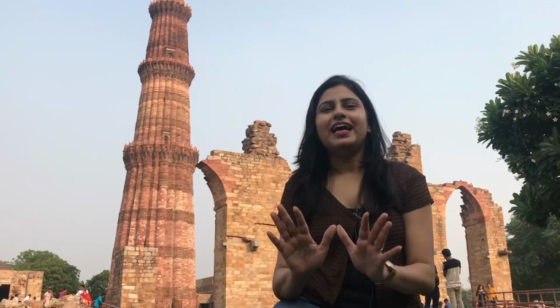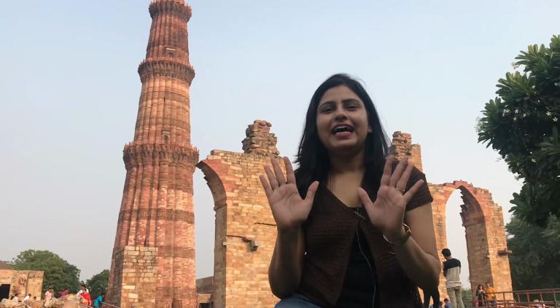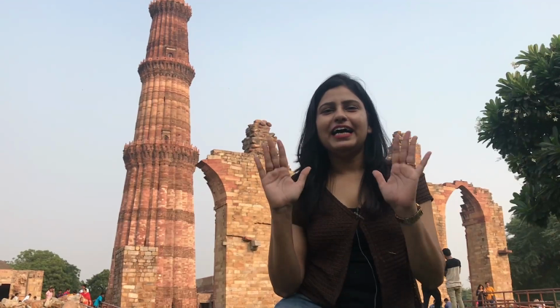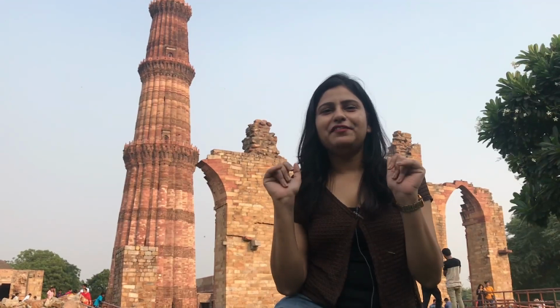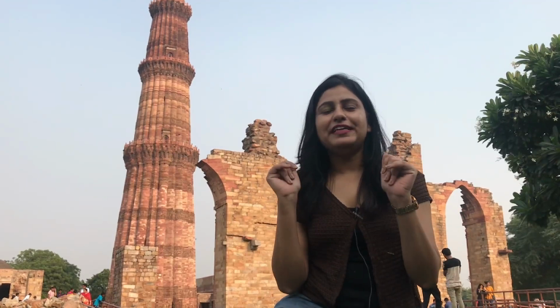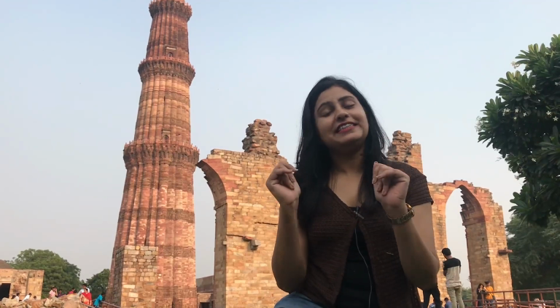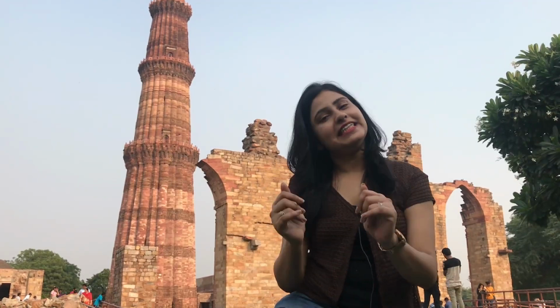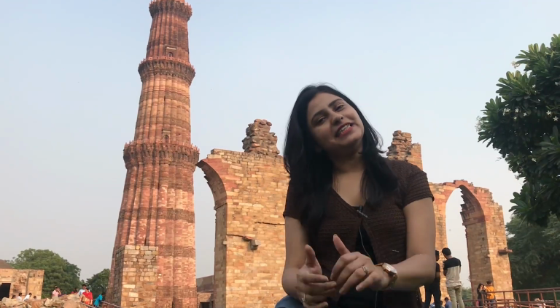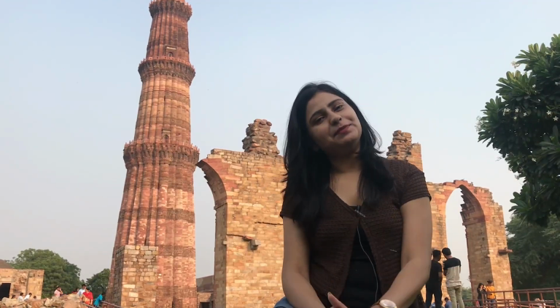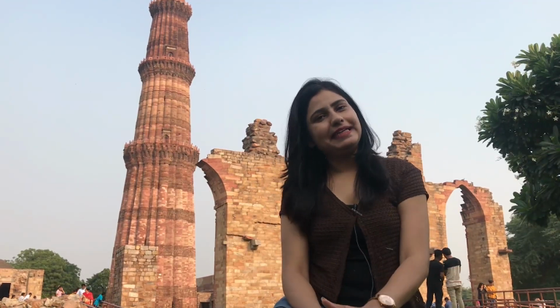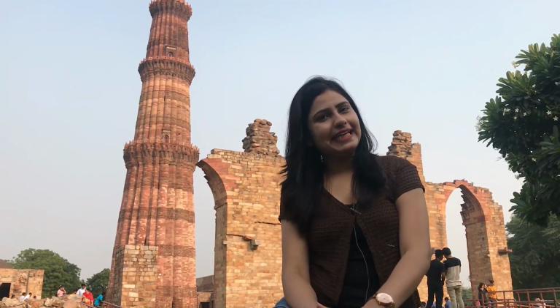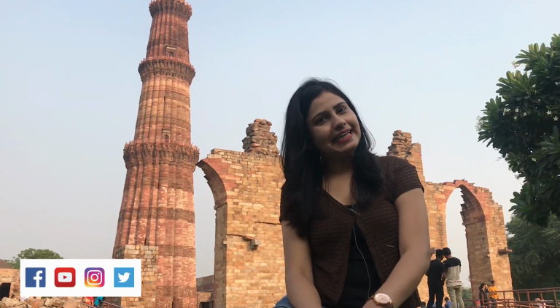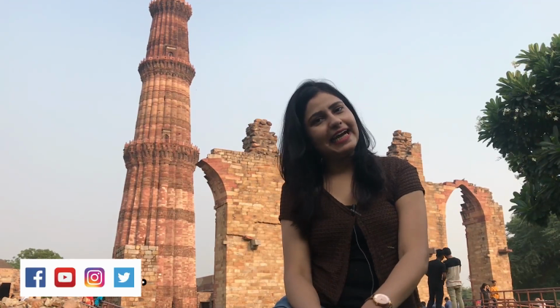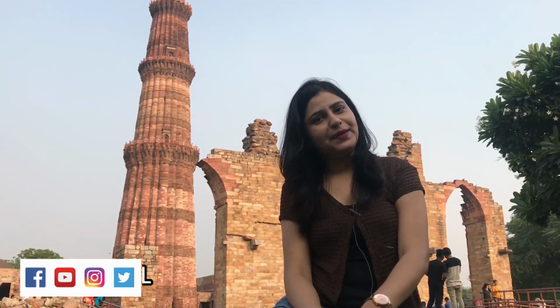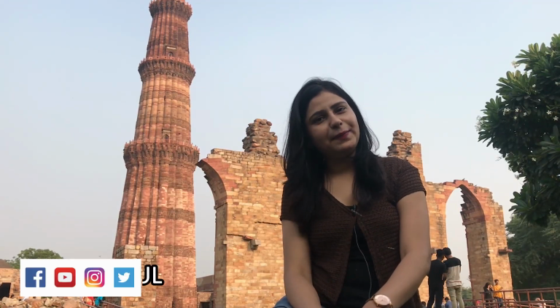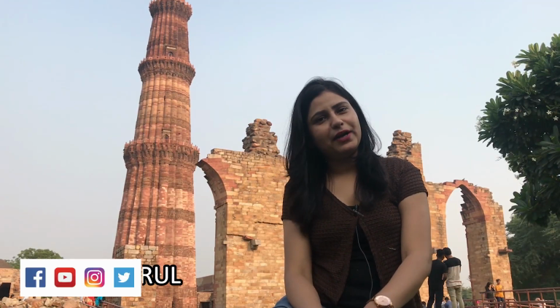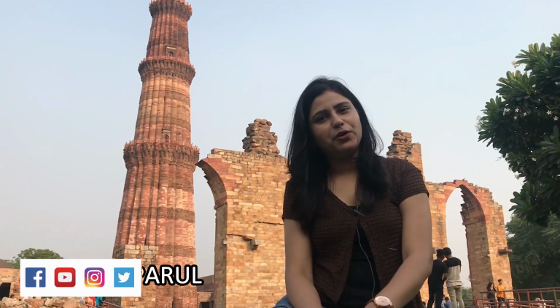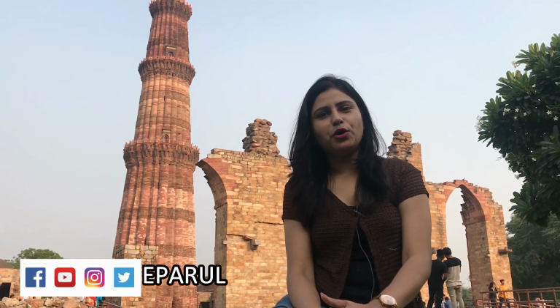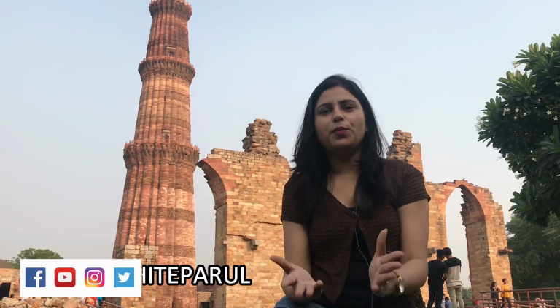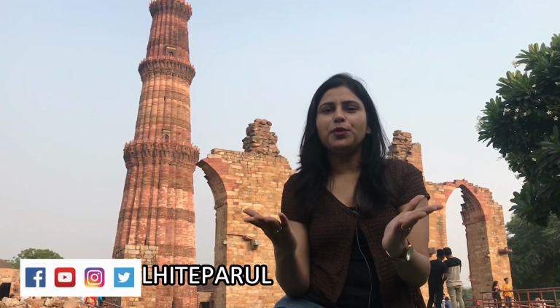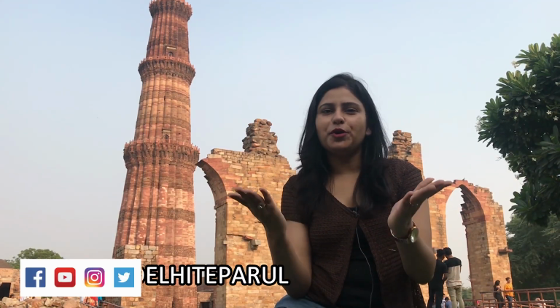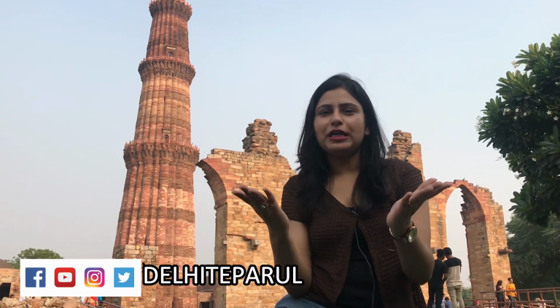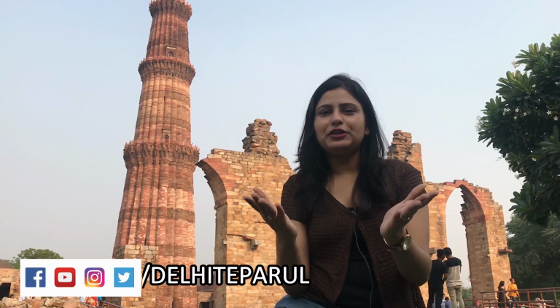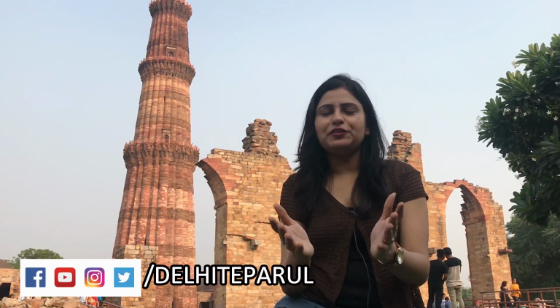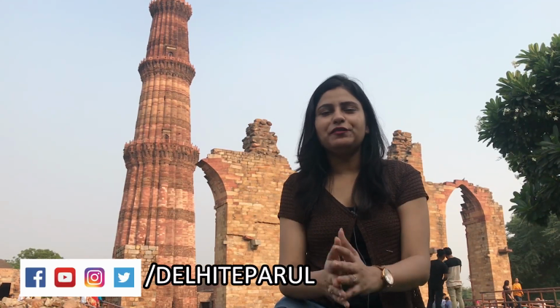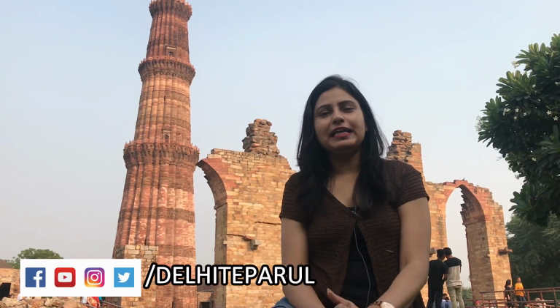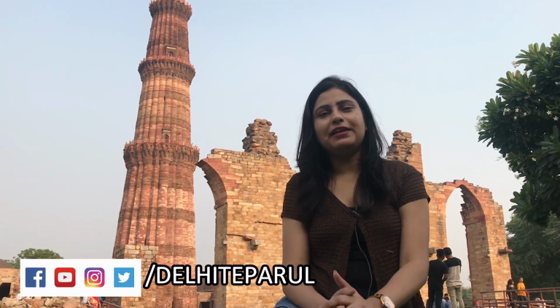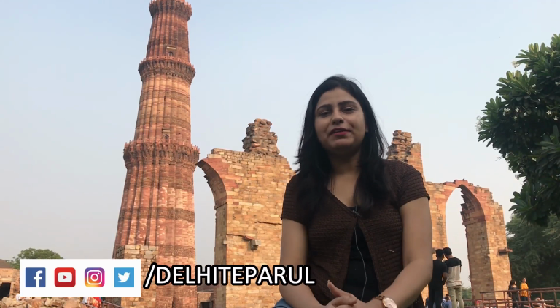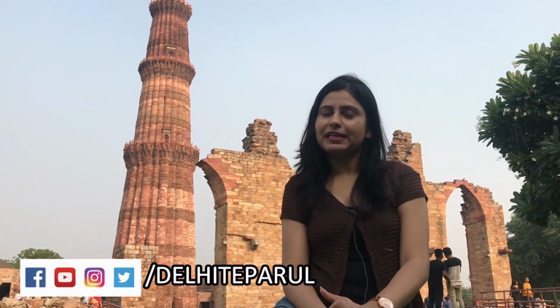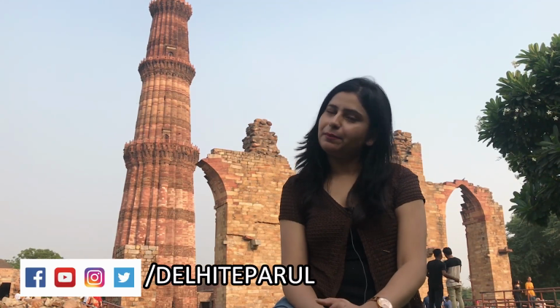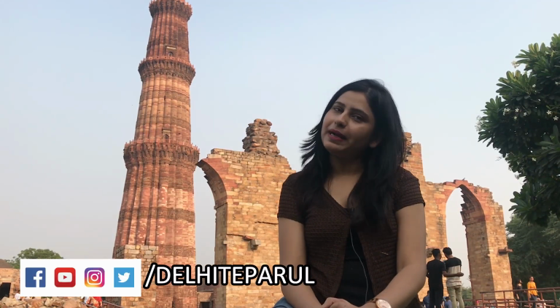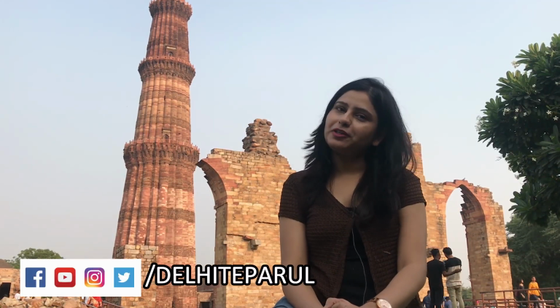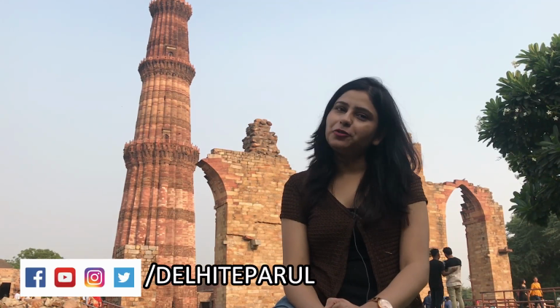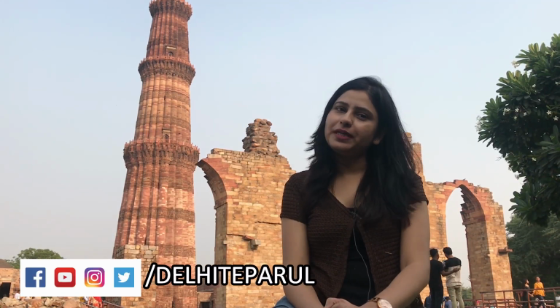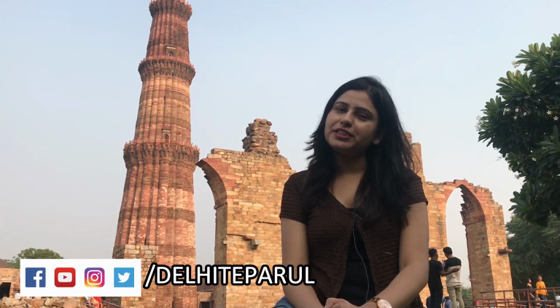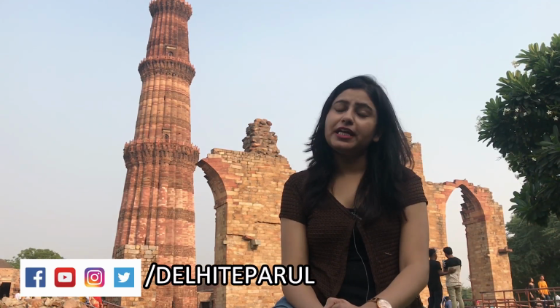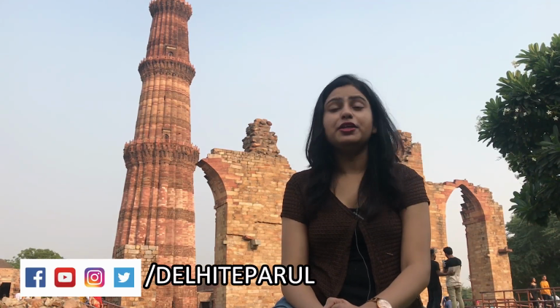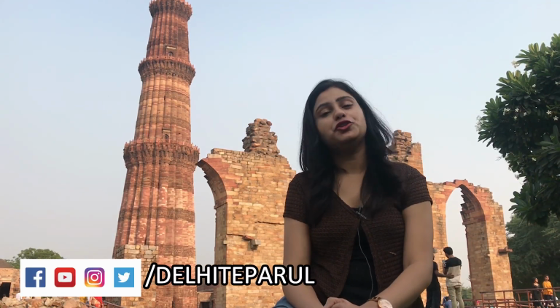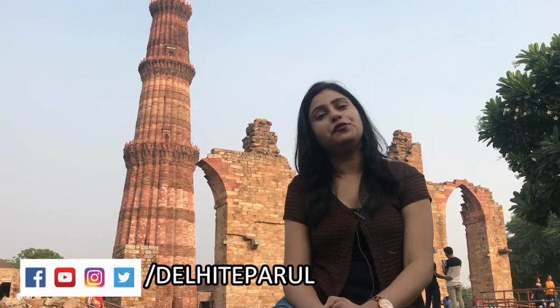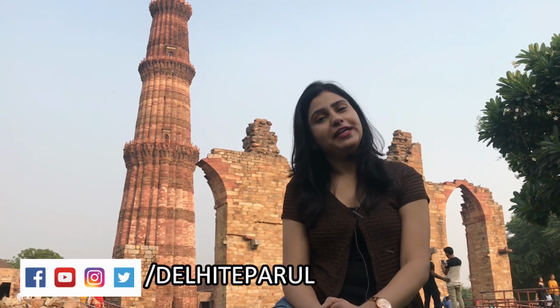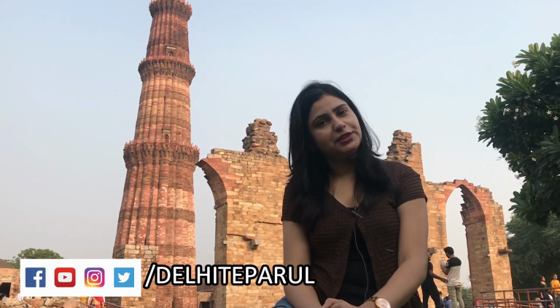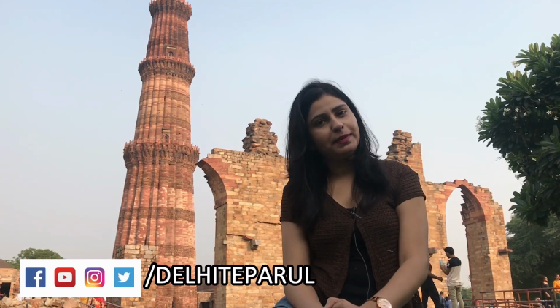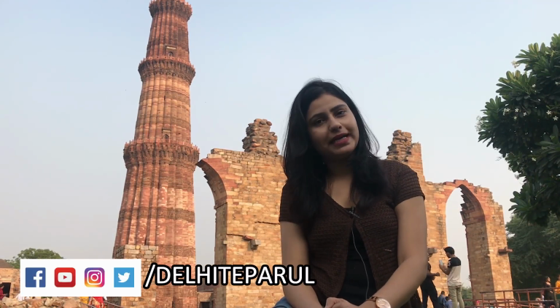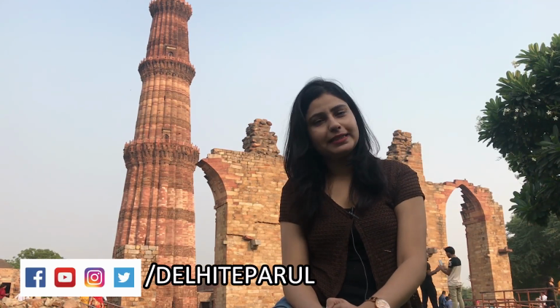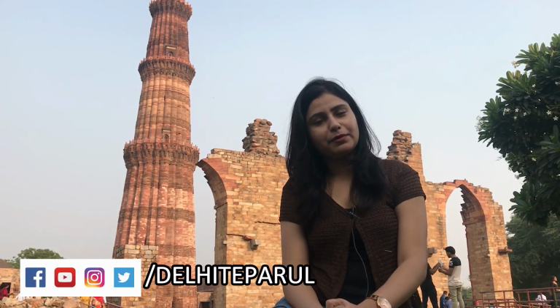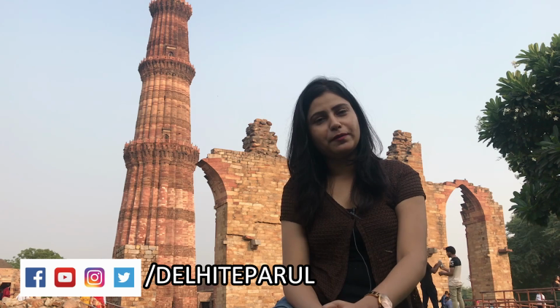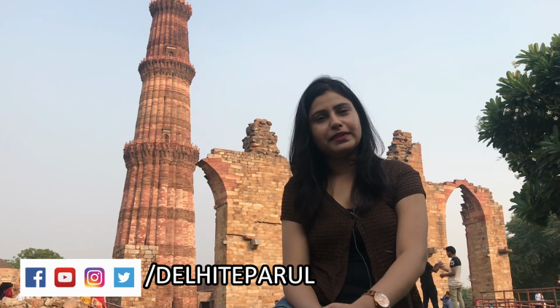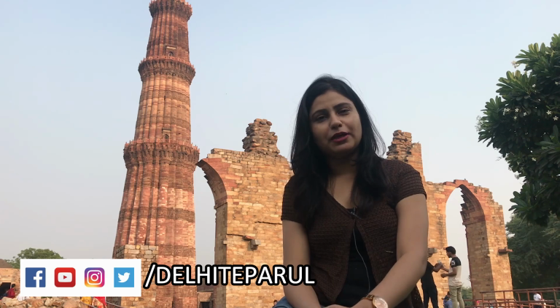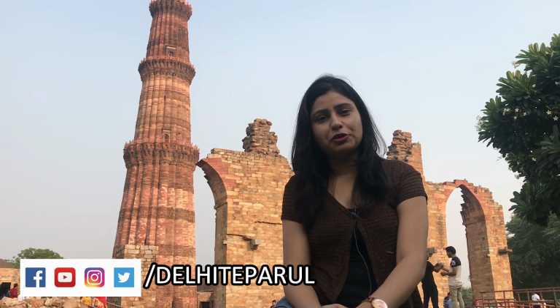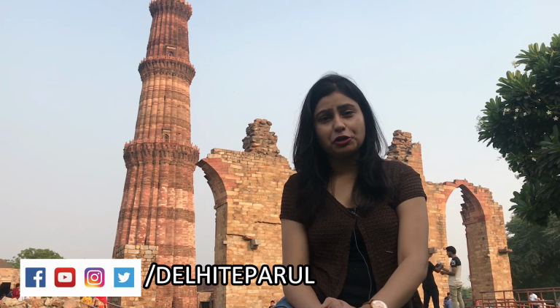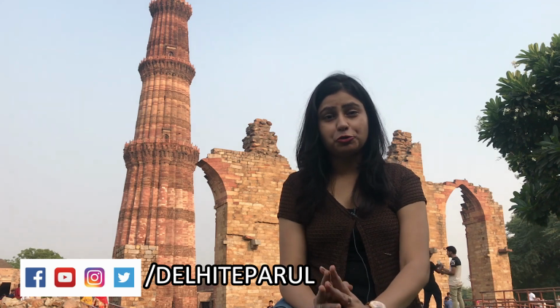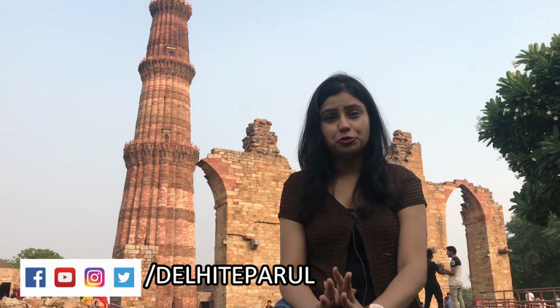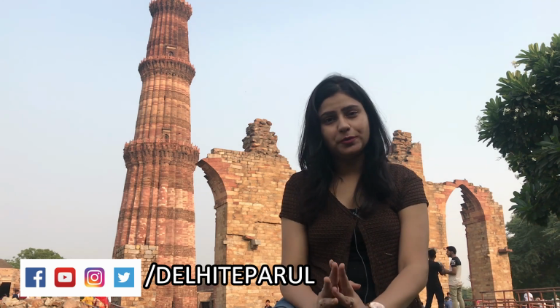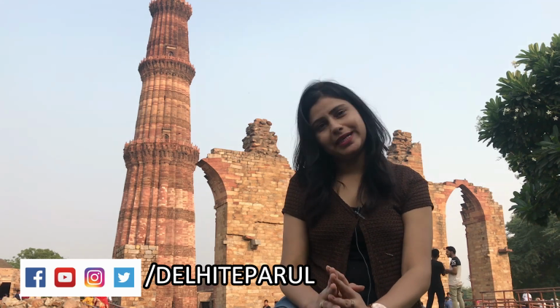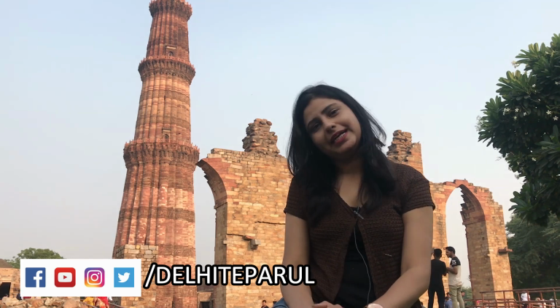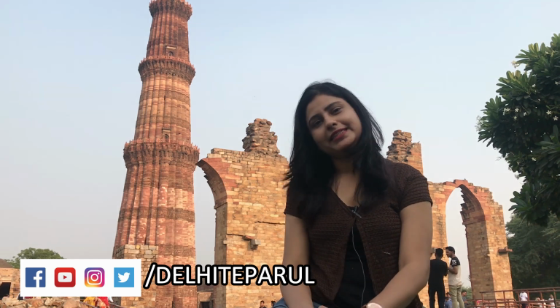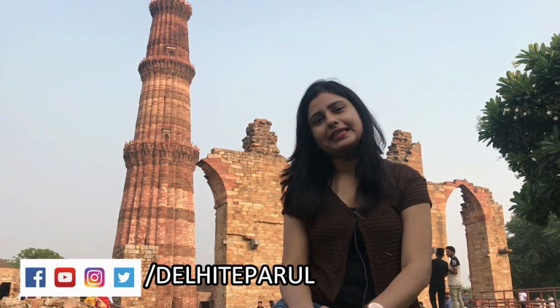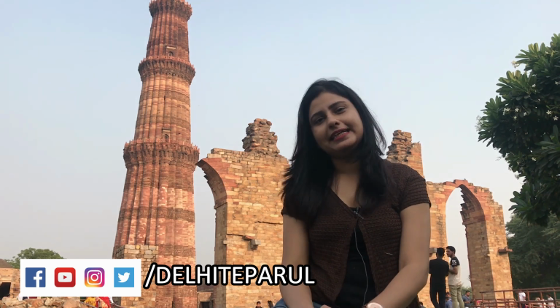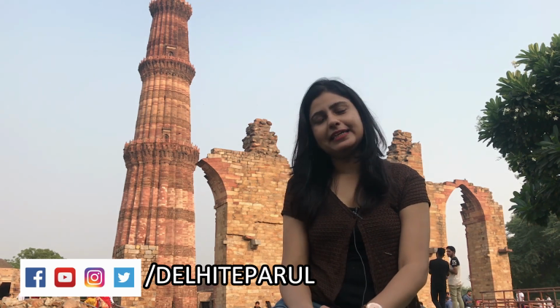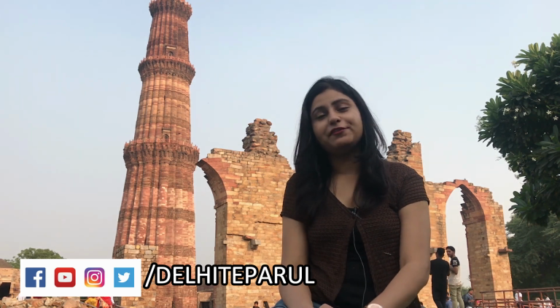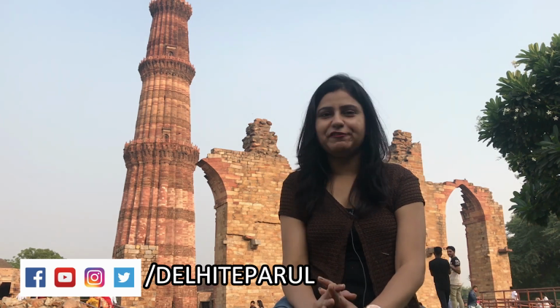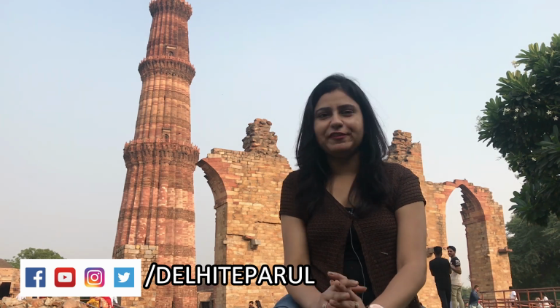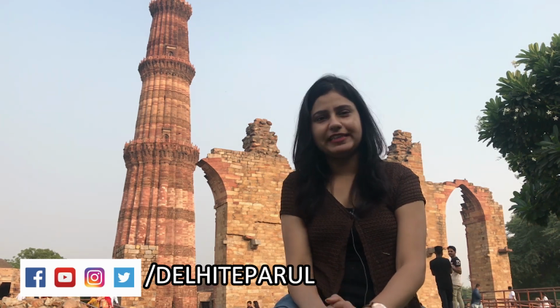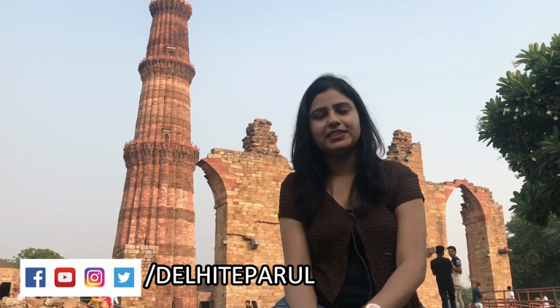Hi friends, it's me Delhi Hyde Parur. Hope you all are doing well and welcome back to my channel. So friends, I will tell you today about Qutub Minar's related facts.